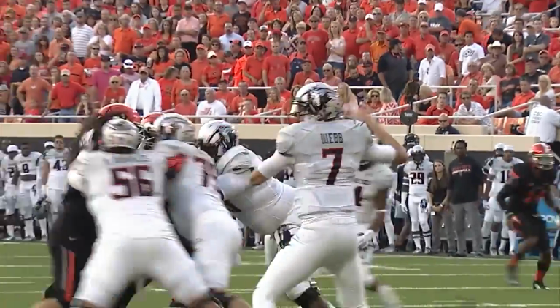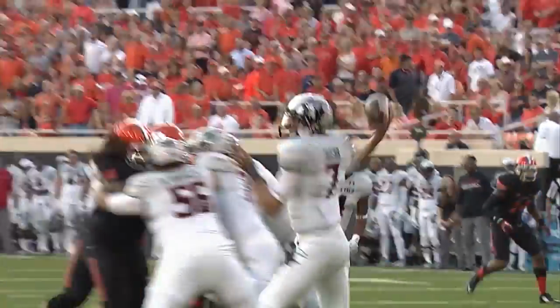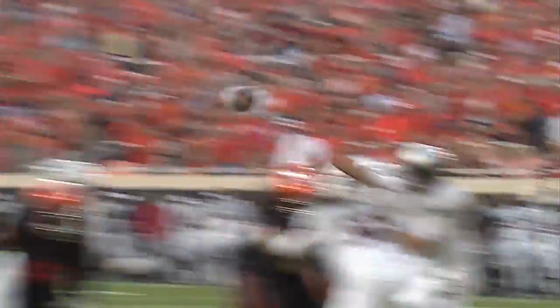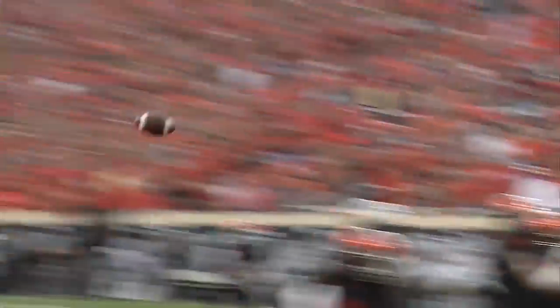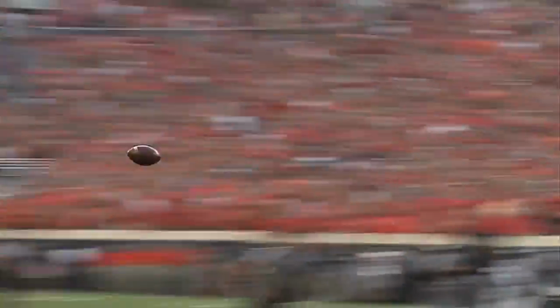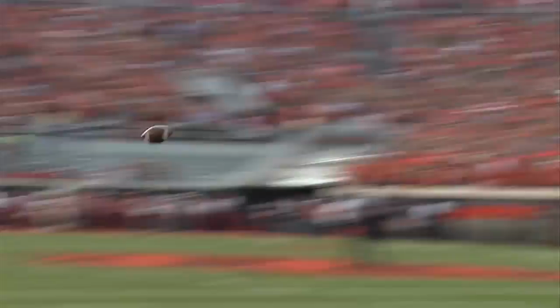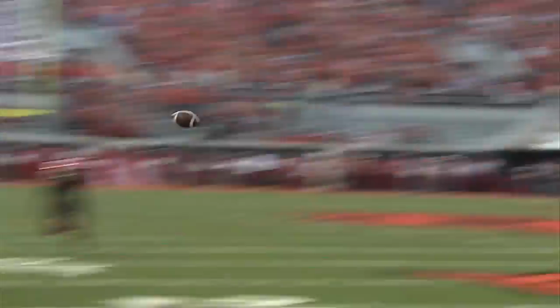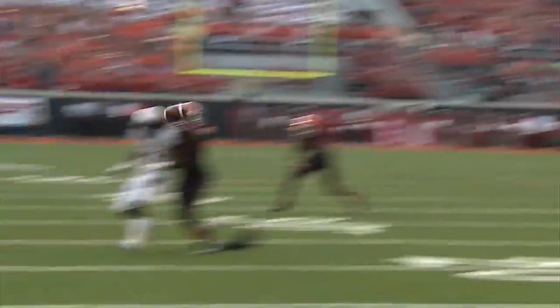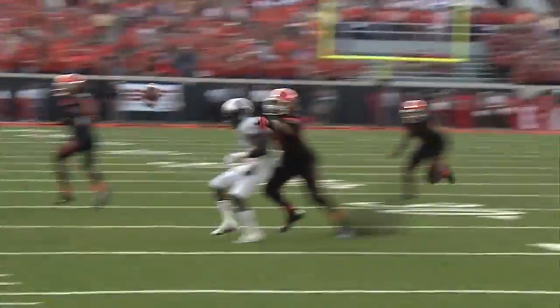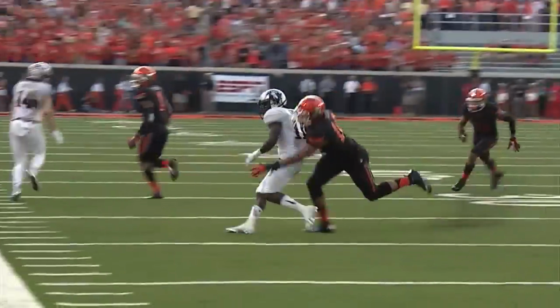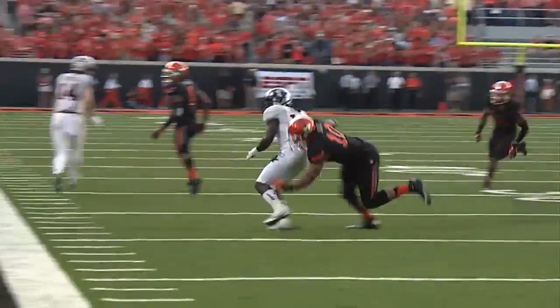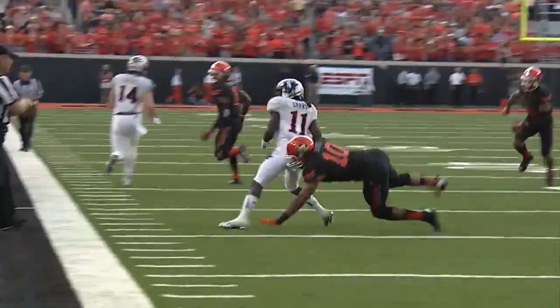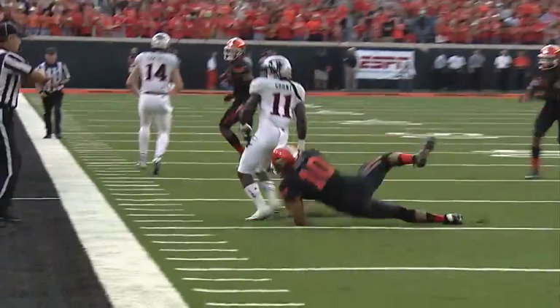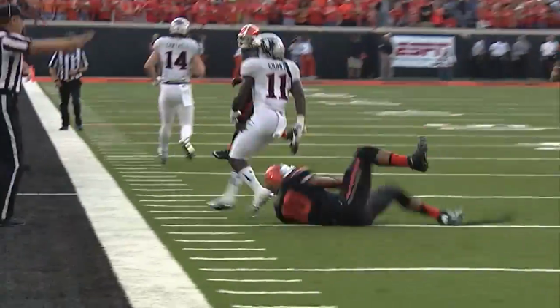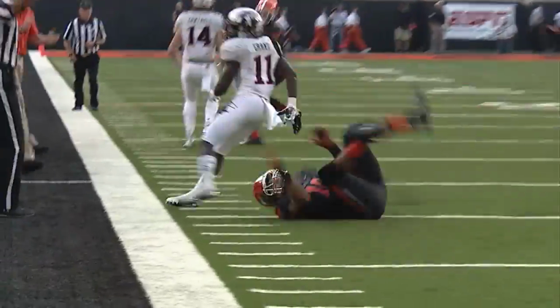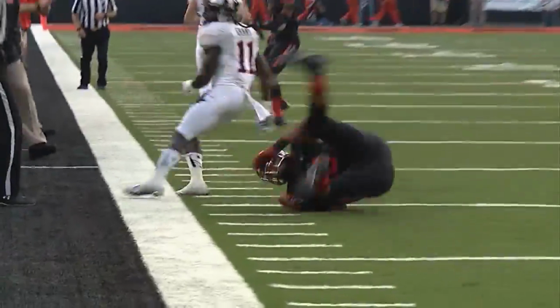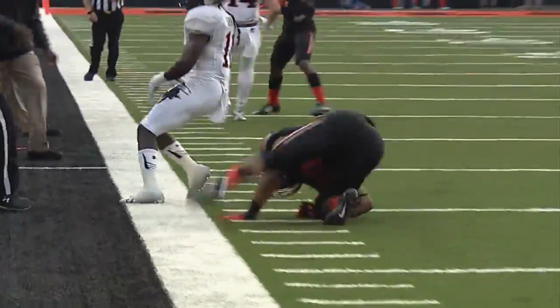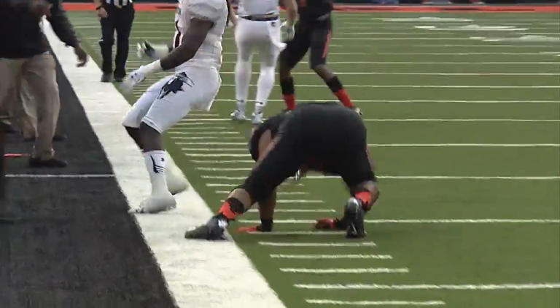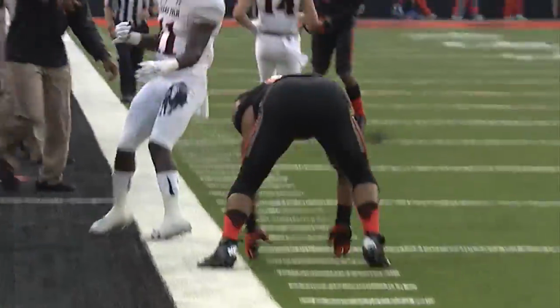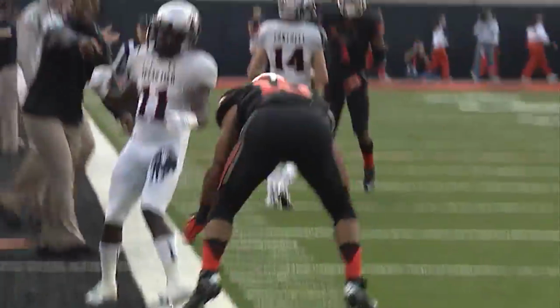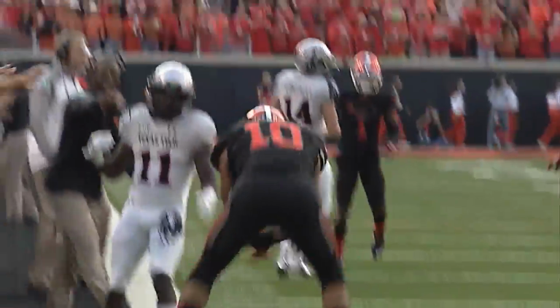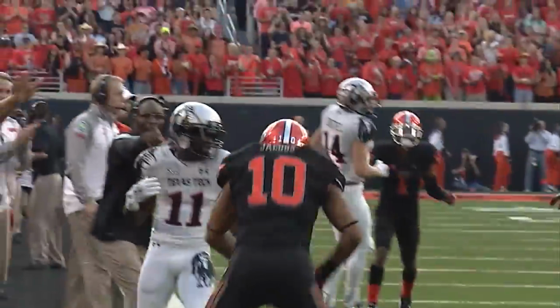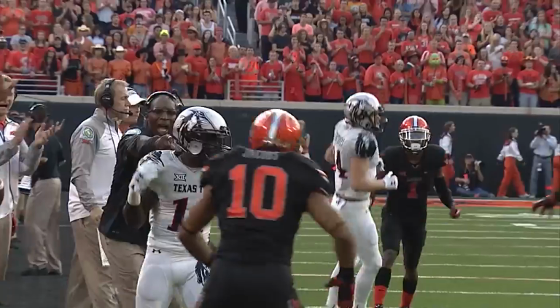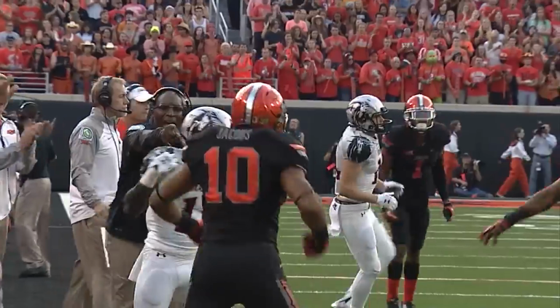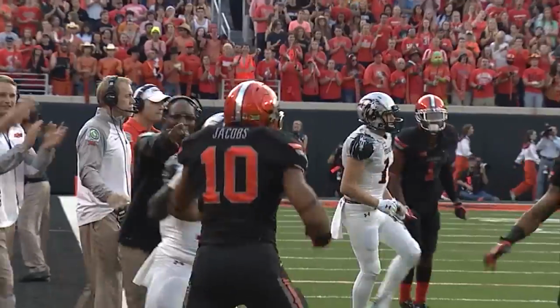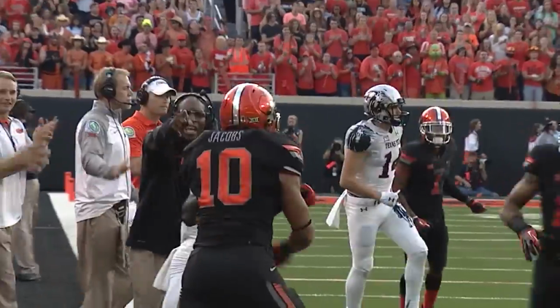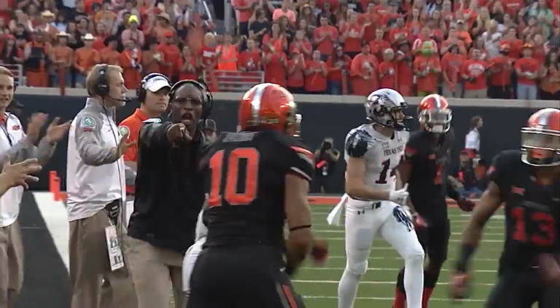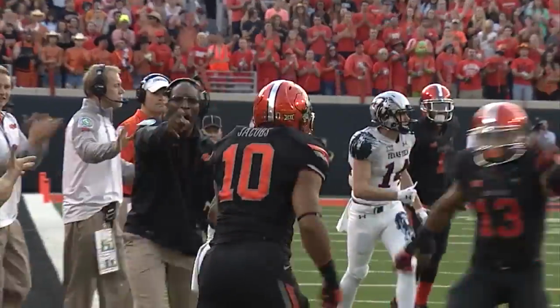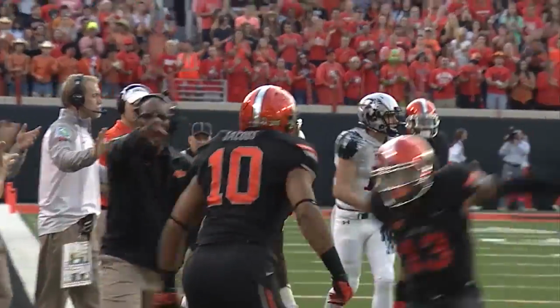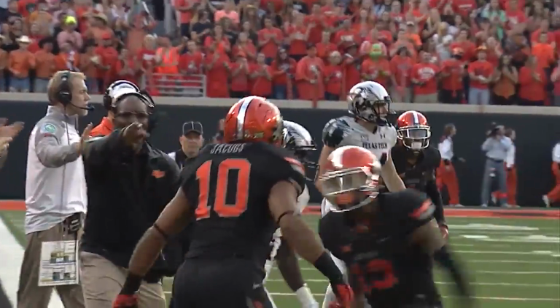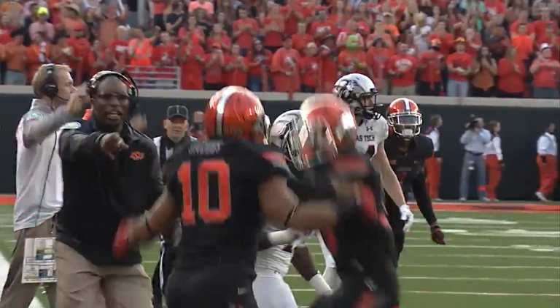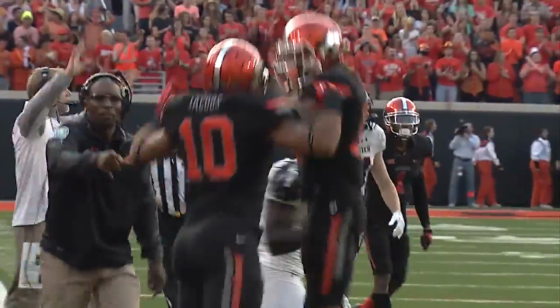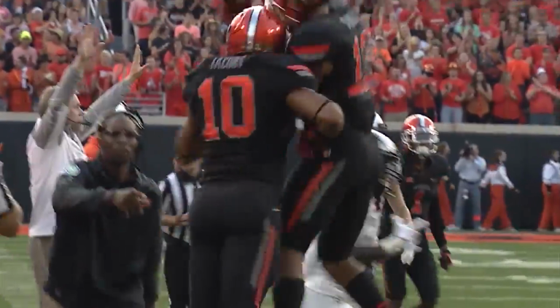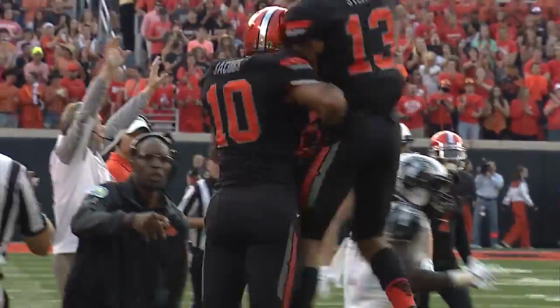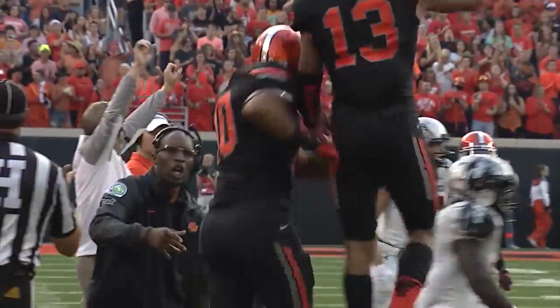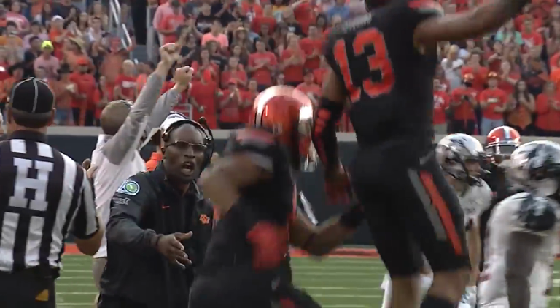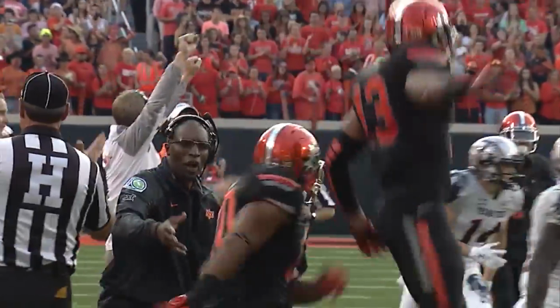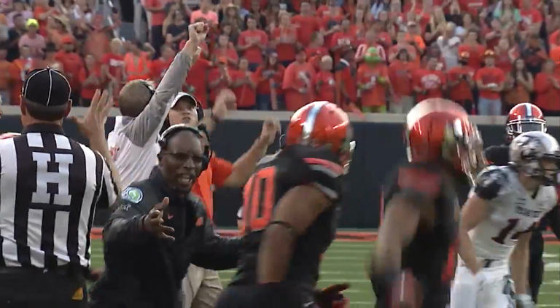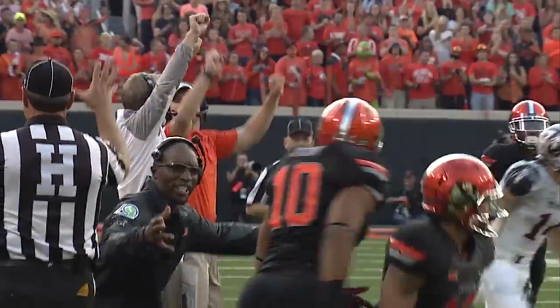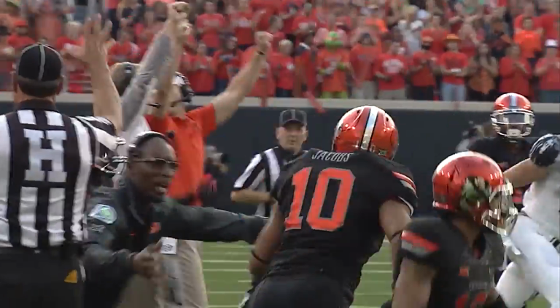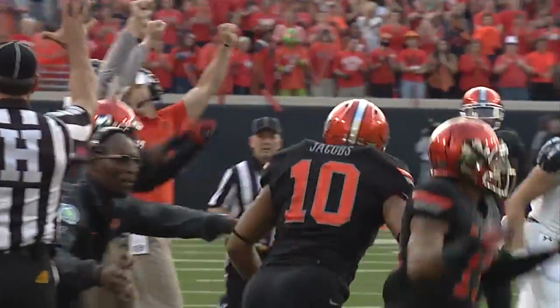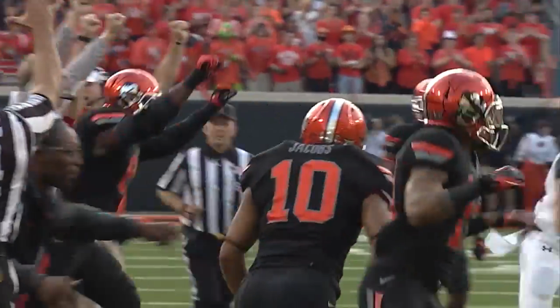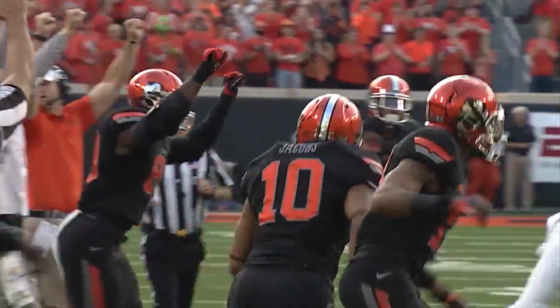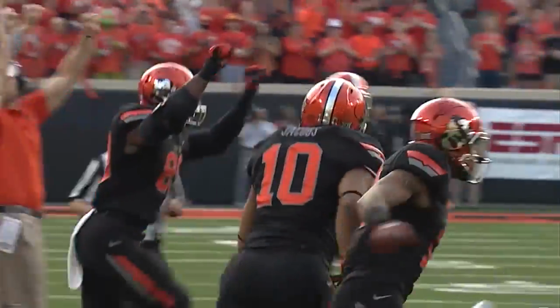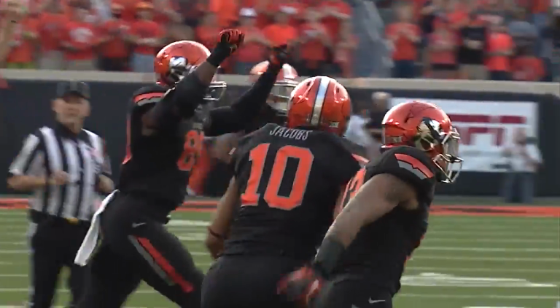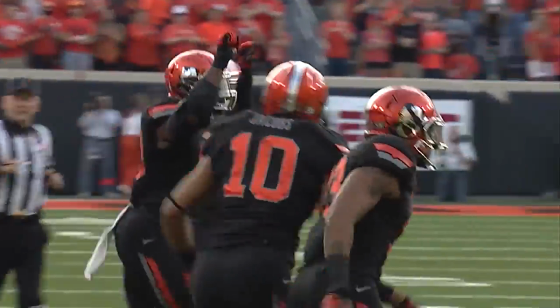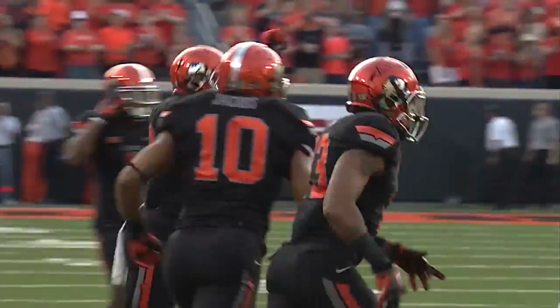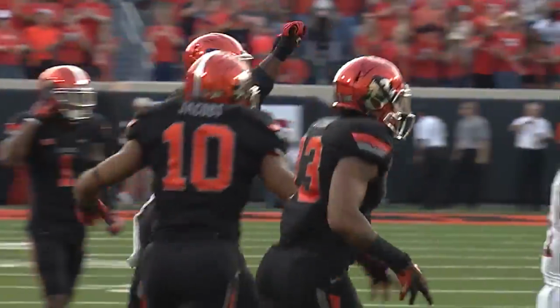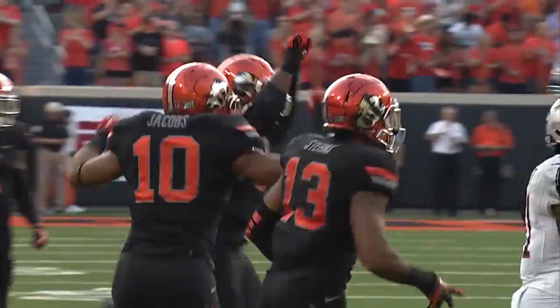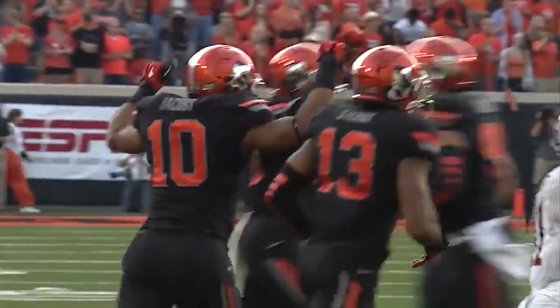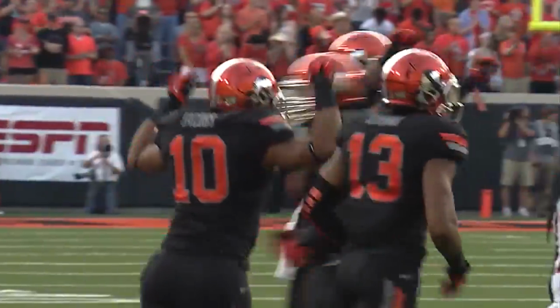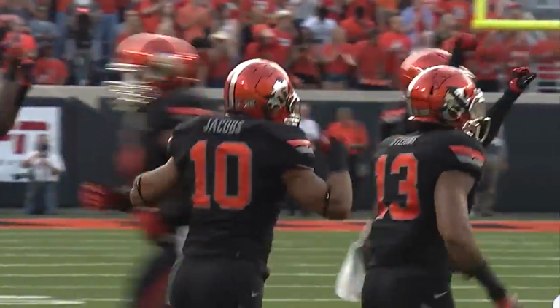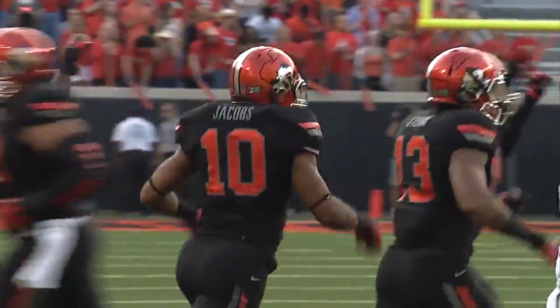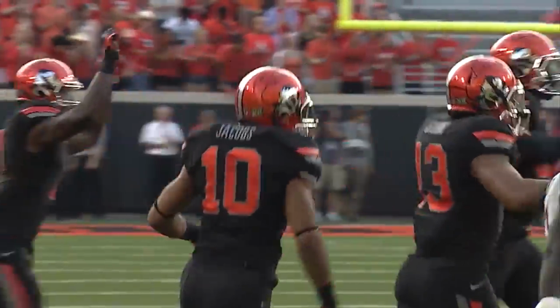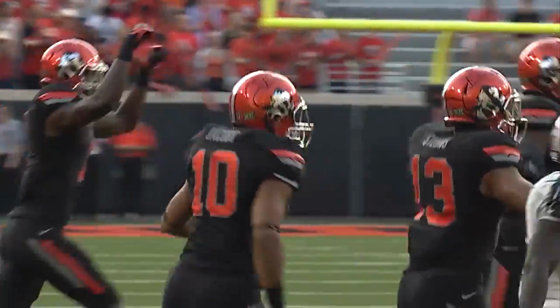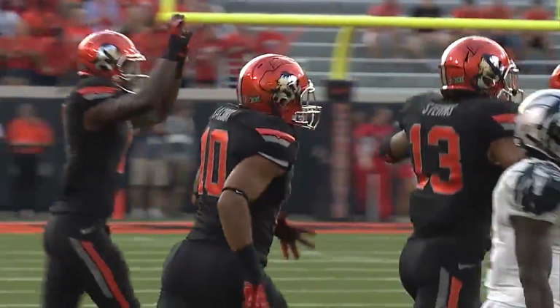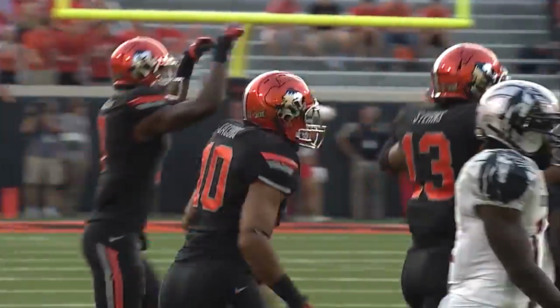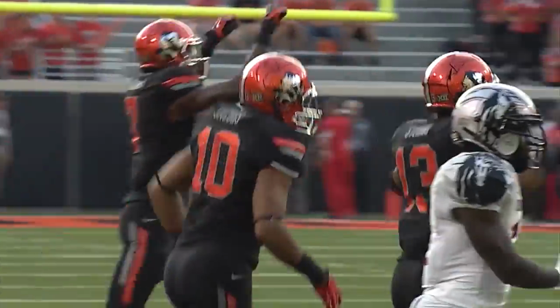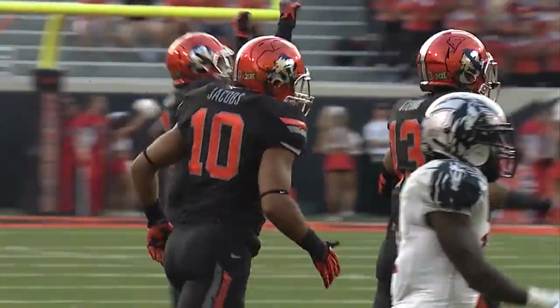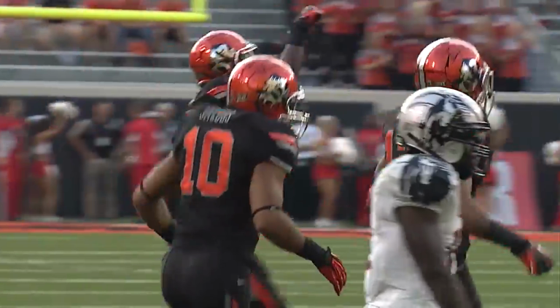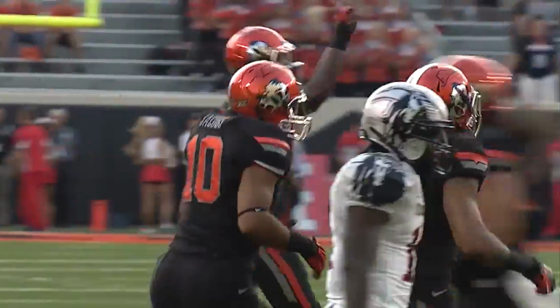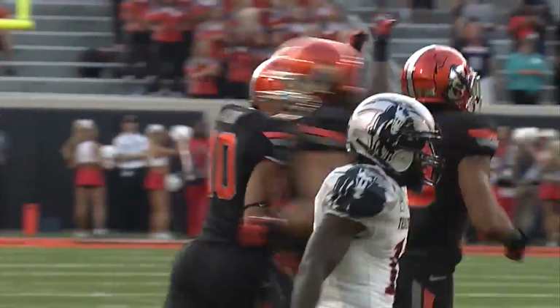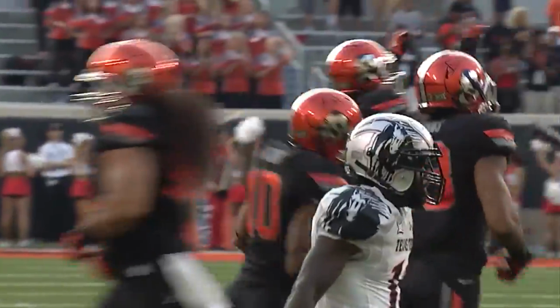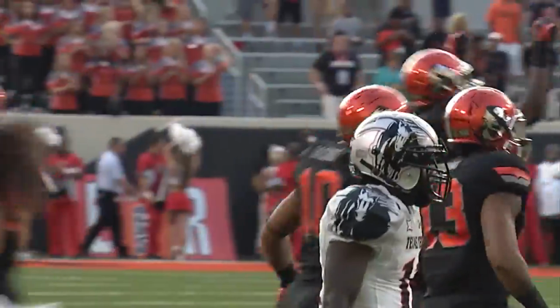Webb takes a snap, throws nearside, and it's batted away, incomplete. Goodness gracious, Seth Jacobs was right there.